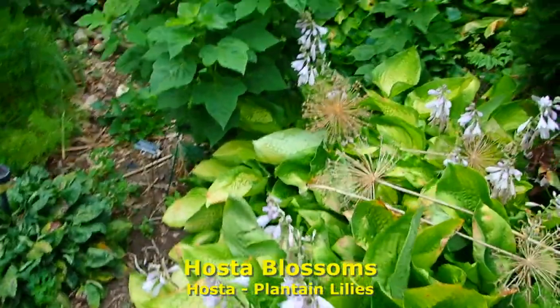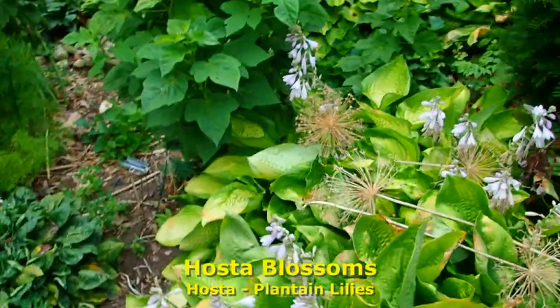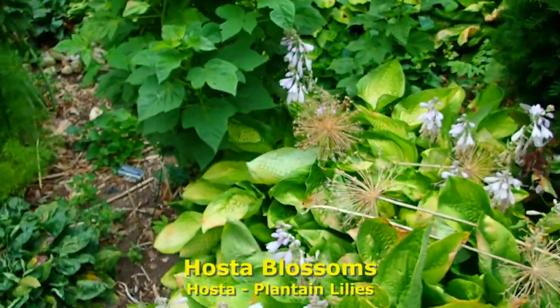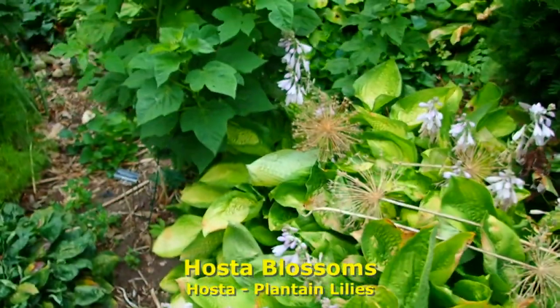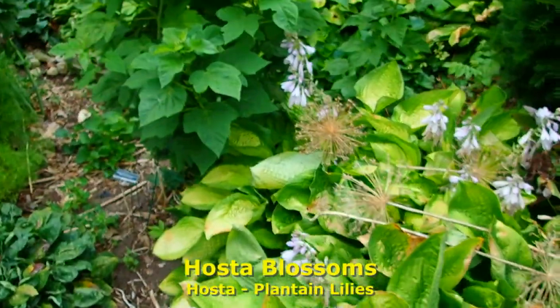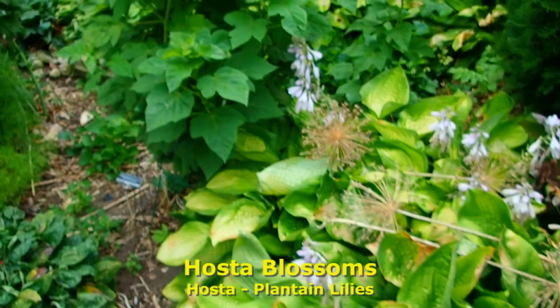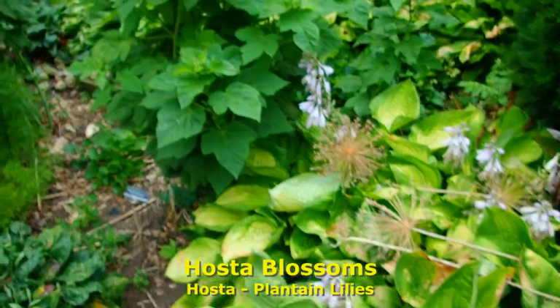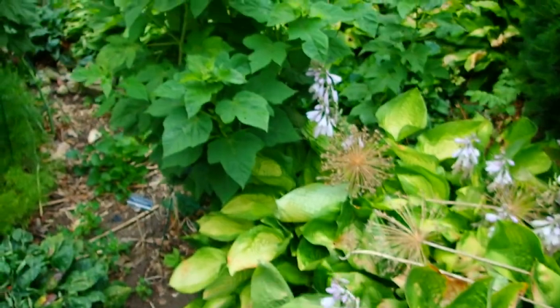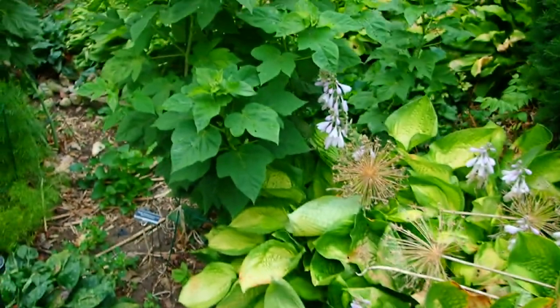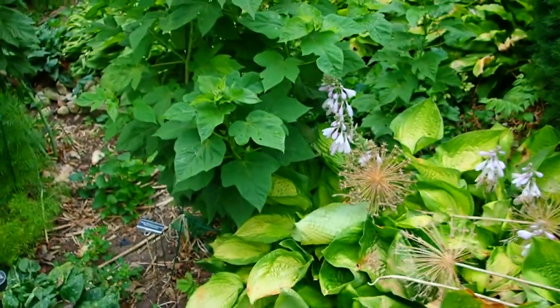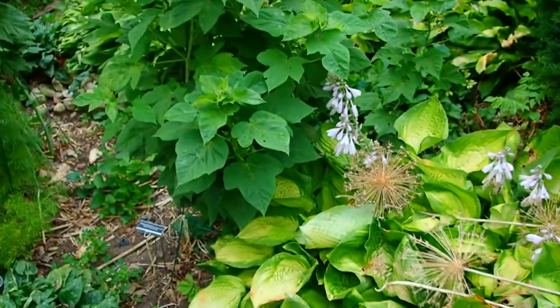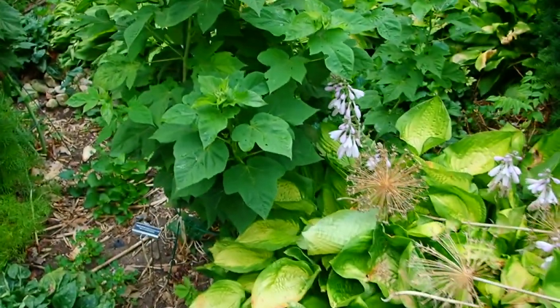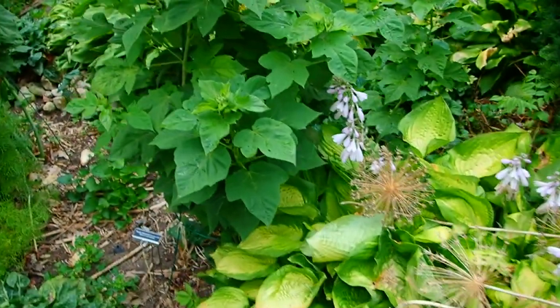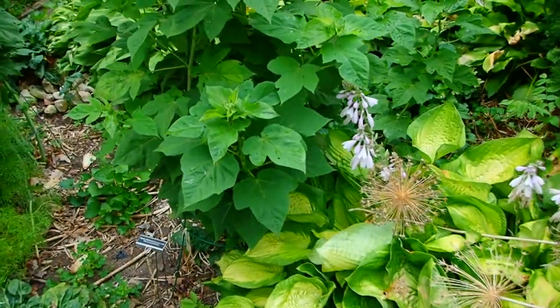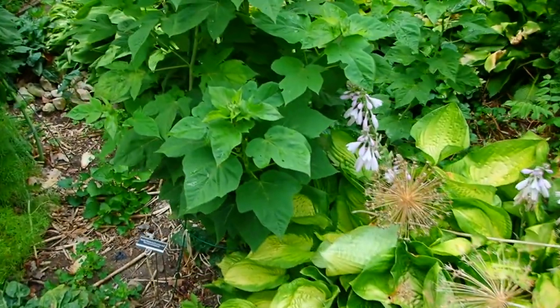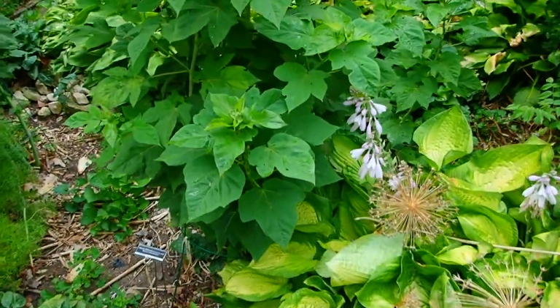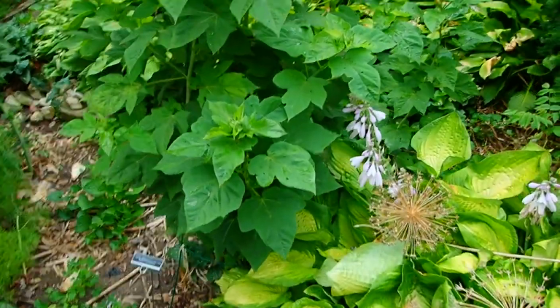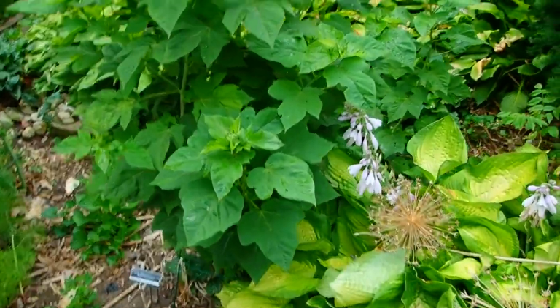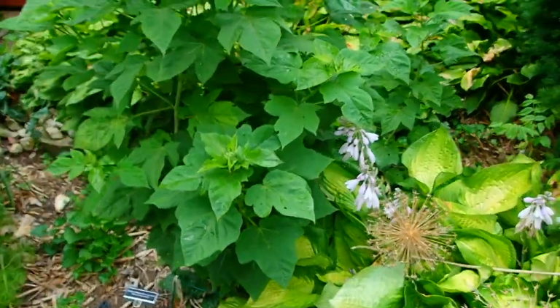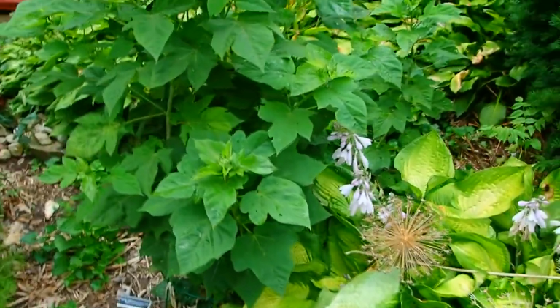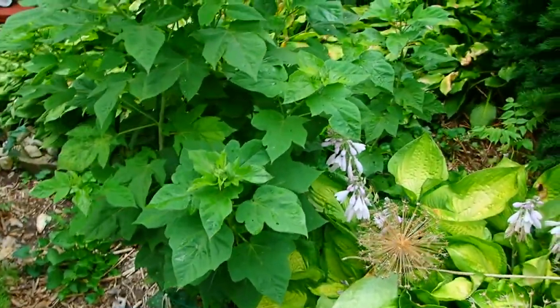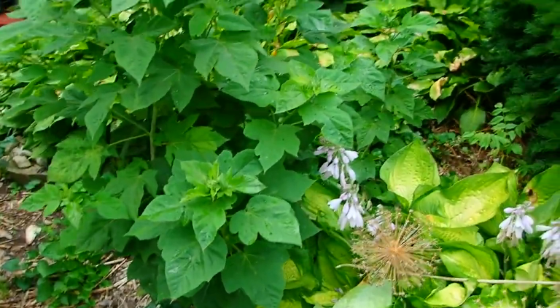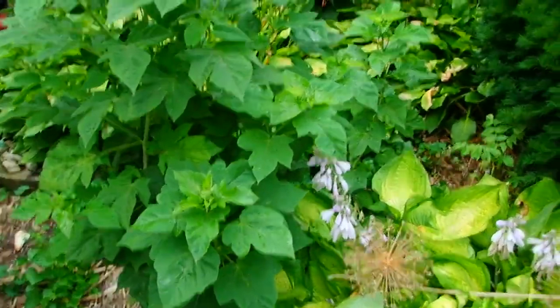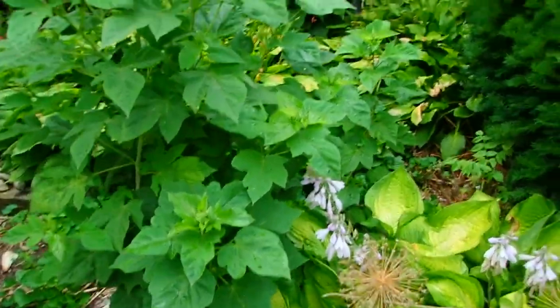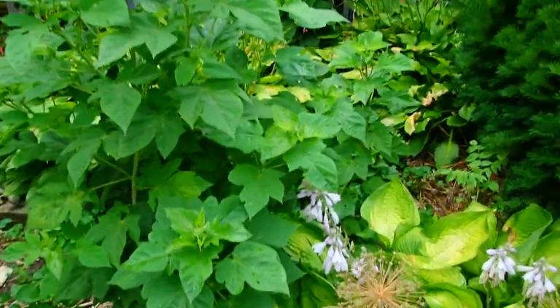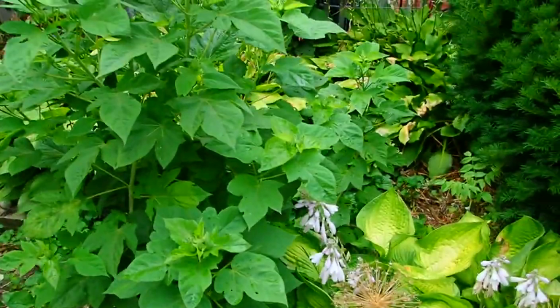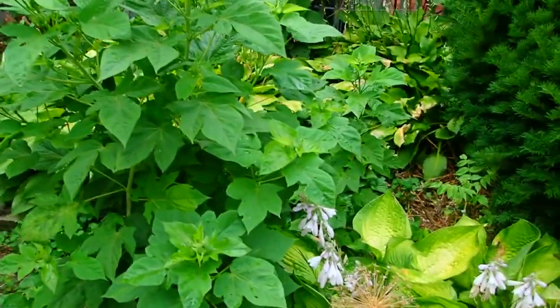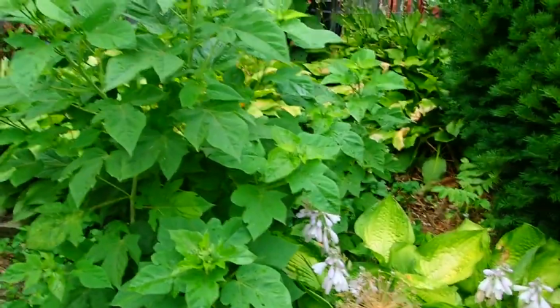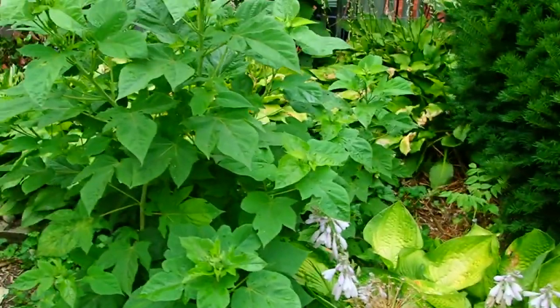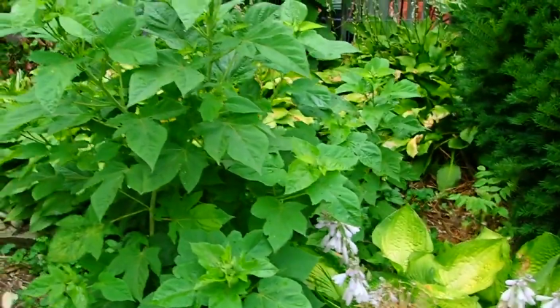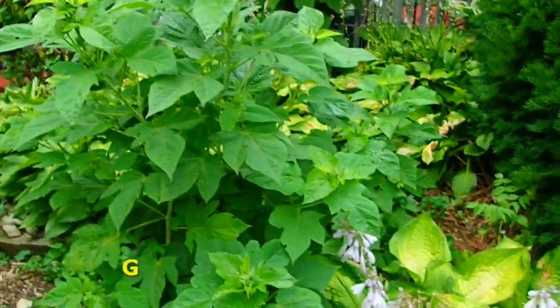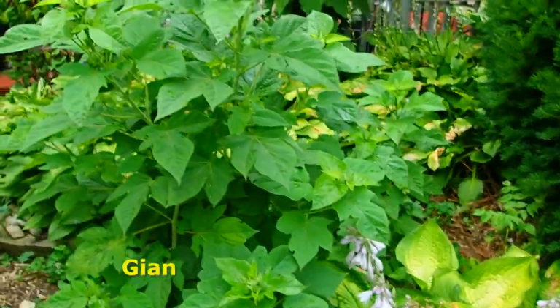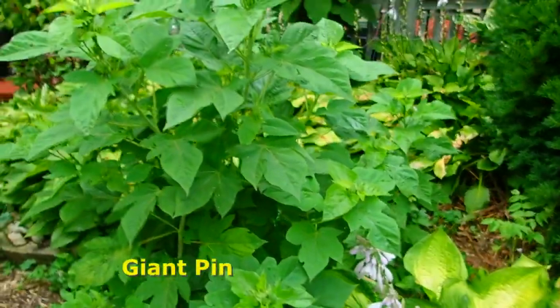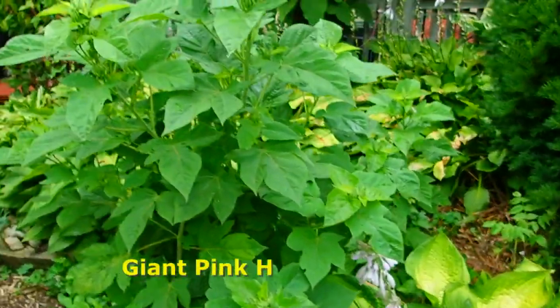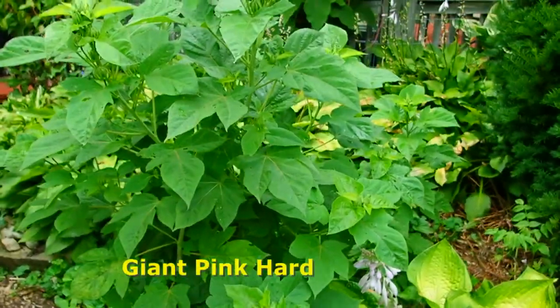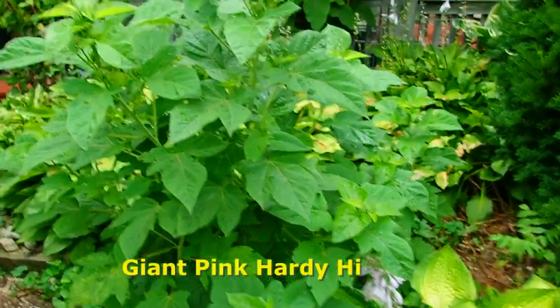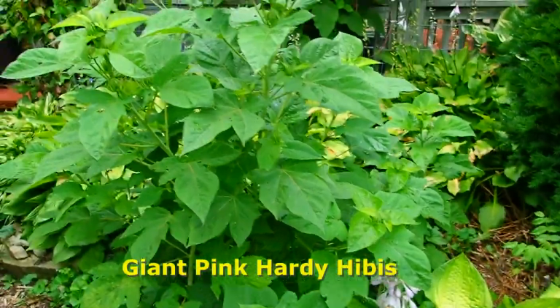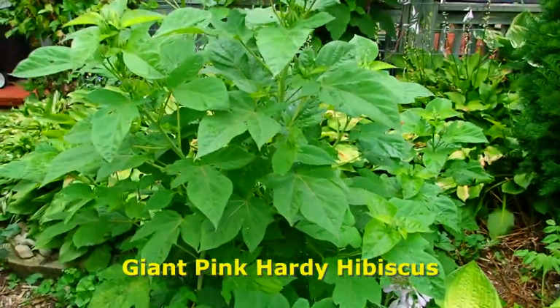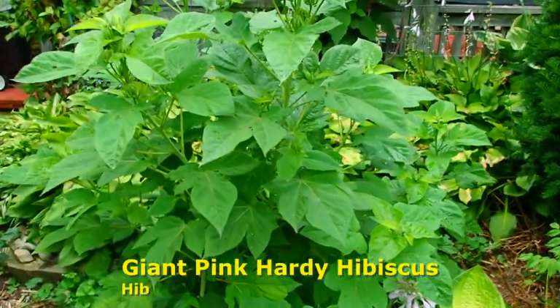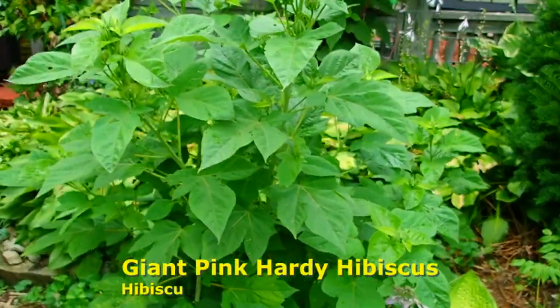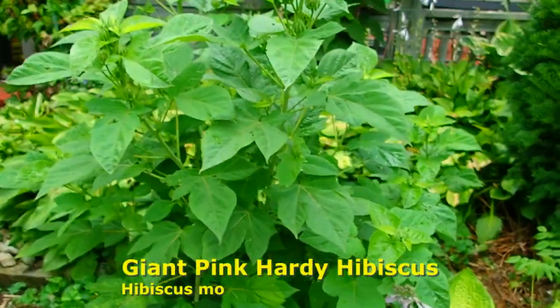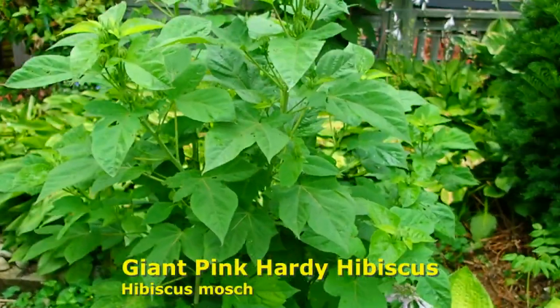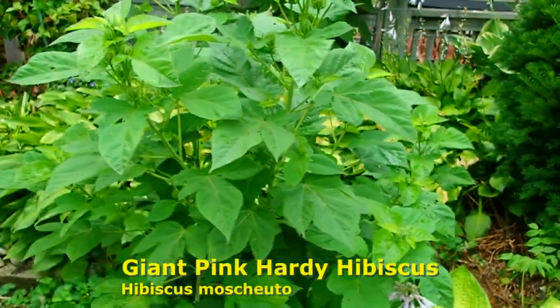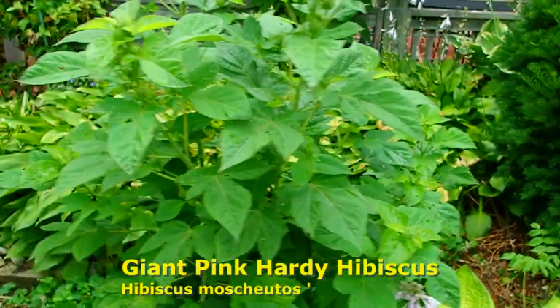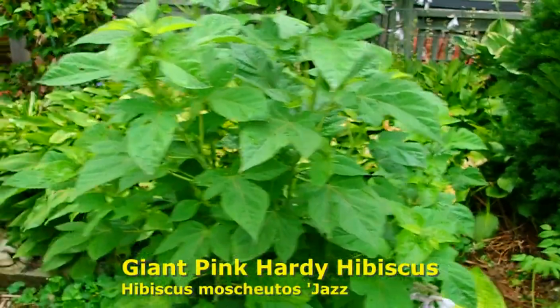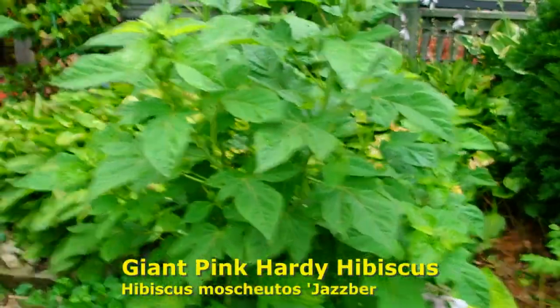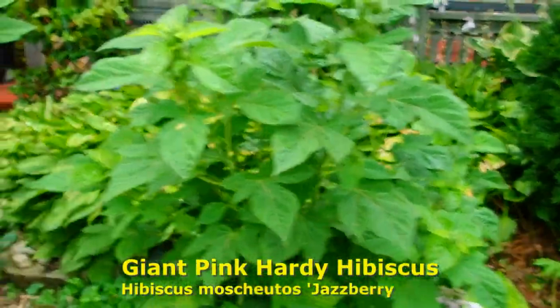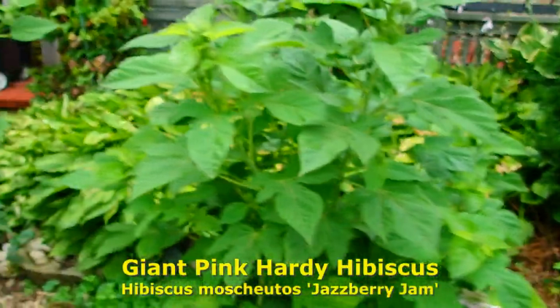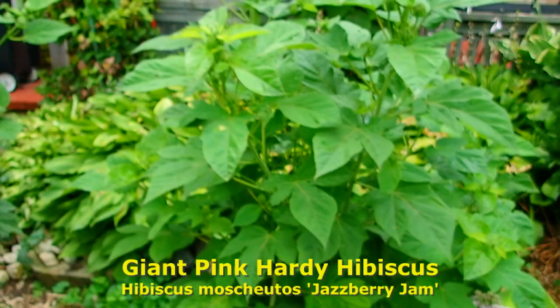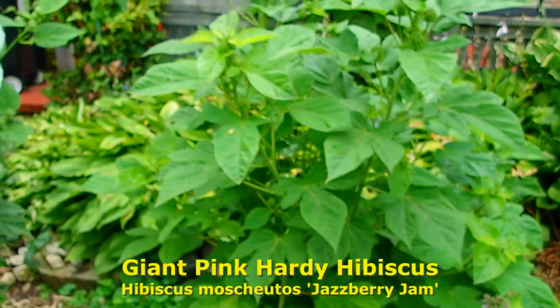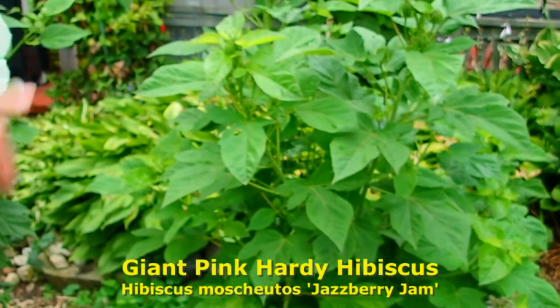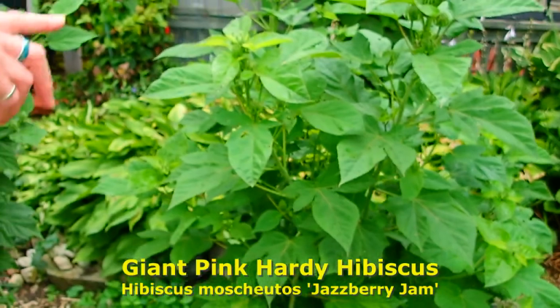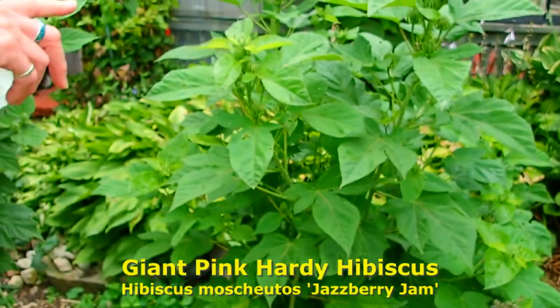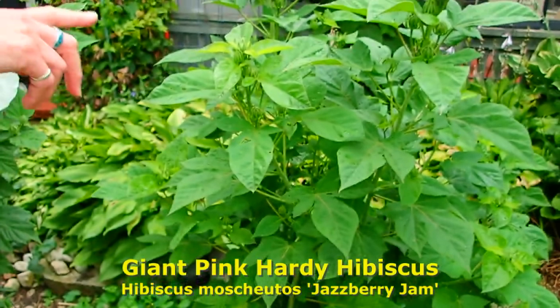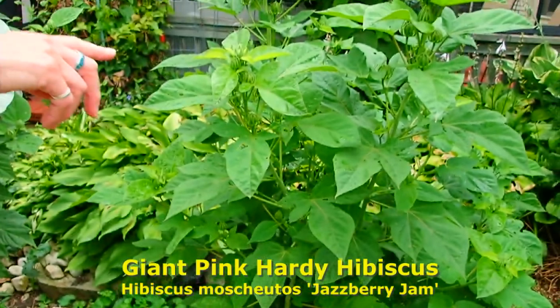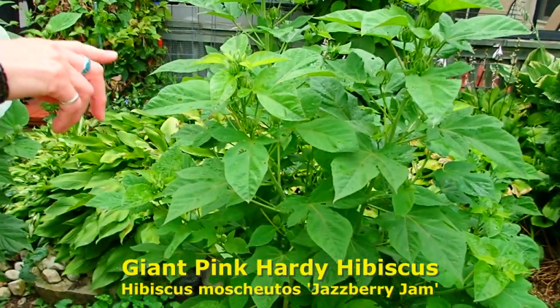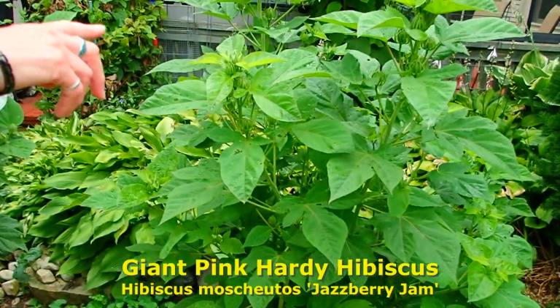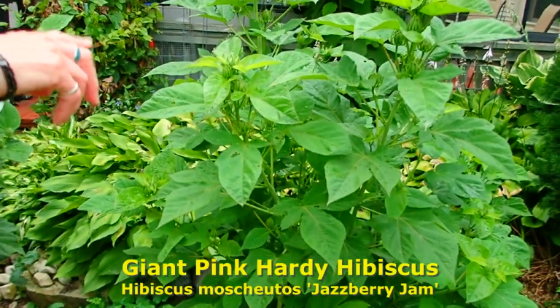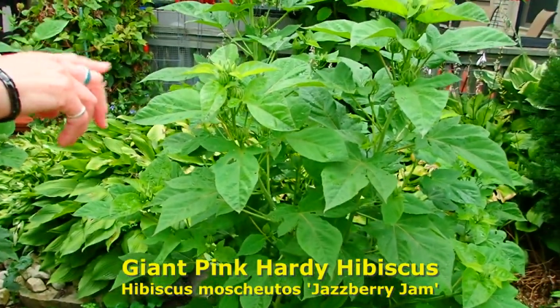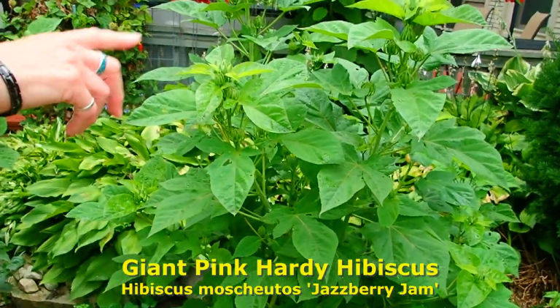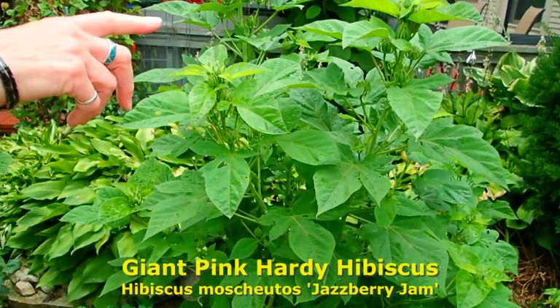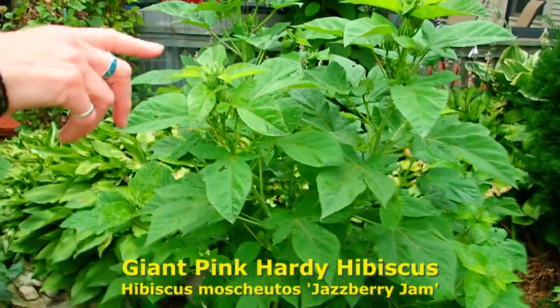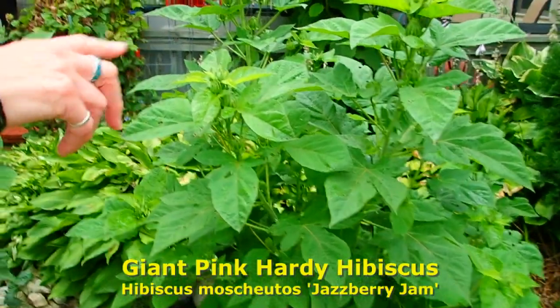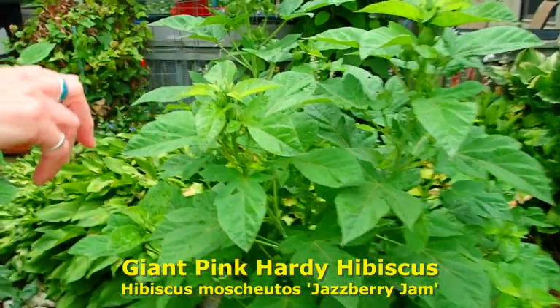Now we're waiting for our Jazbury Jam hibiscus. This is Jazbury Jam hibiscus — lots and lots of blossoms.